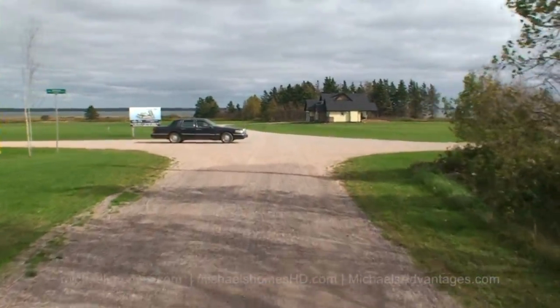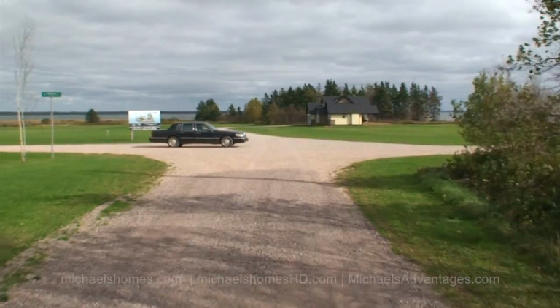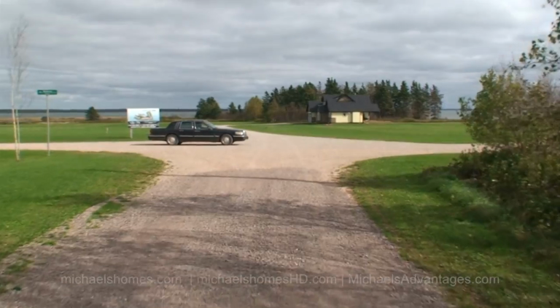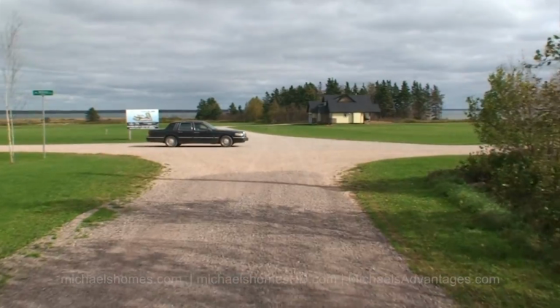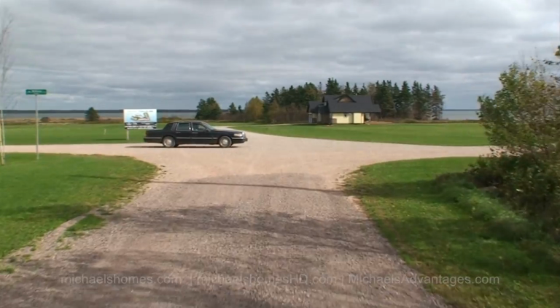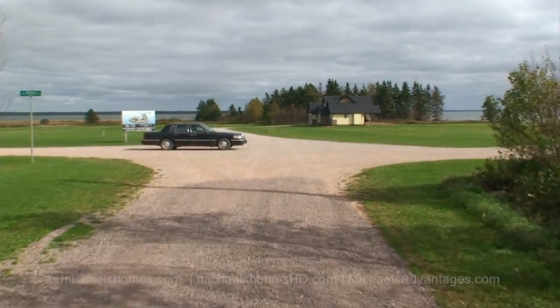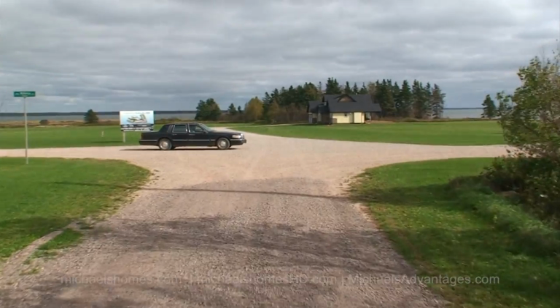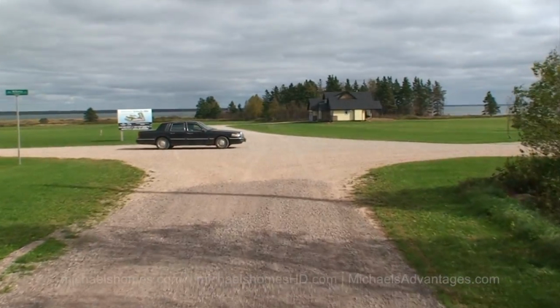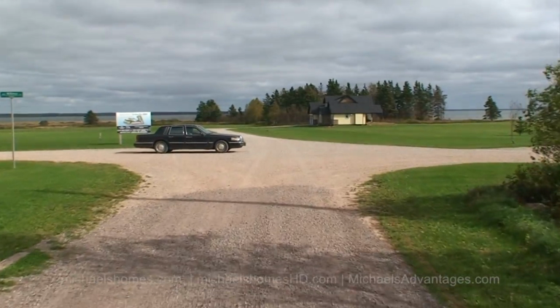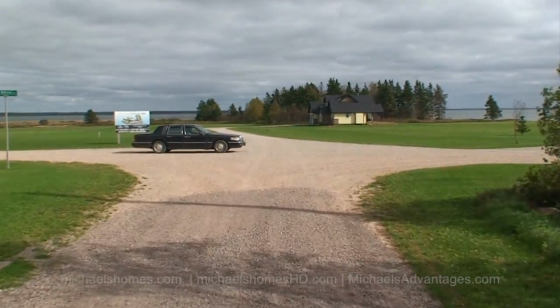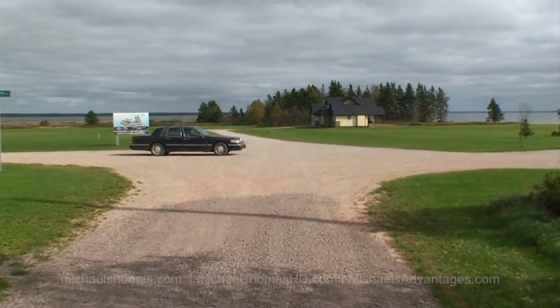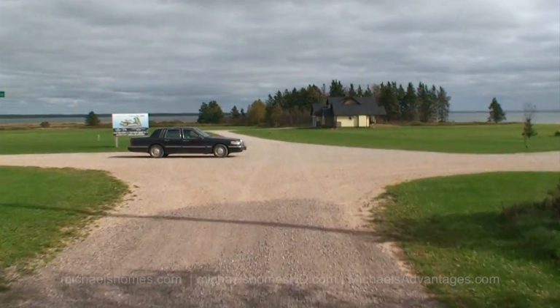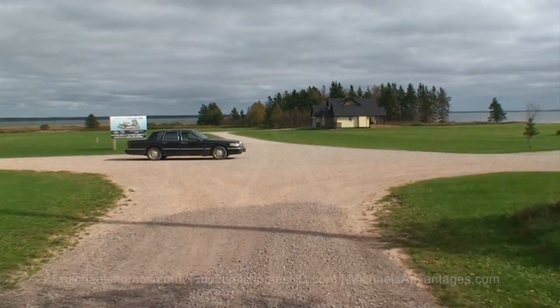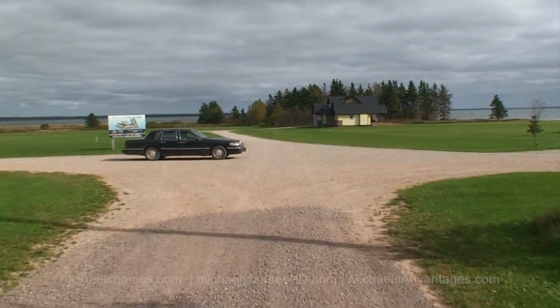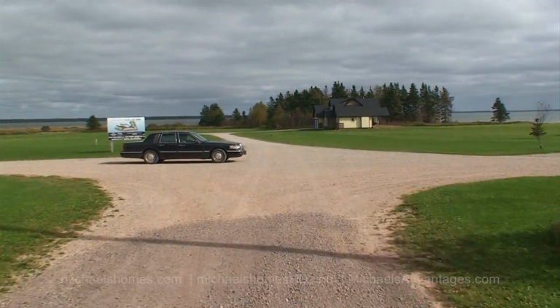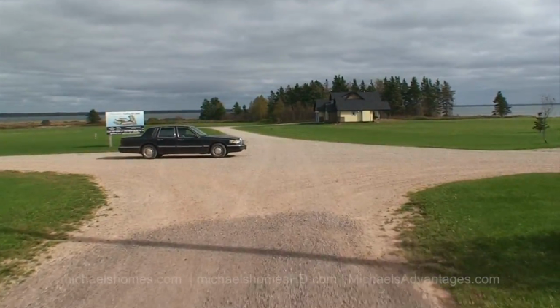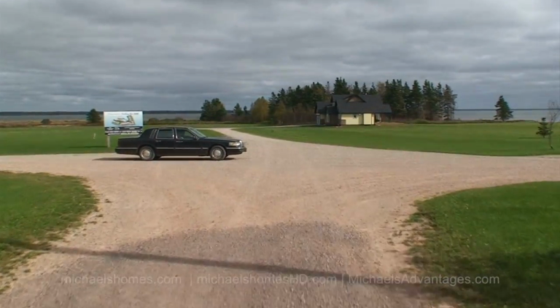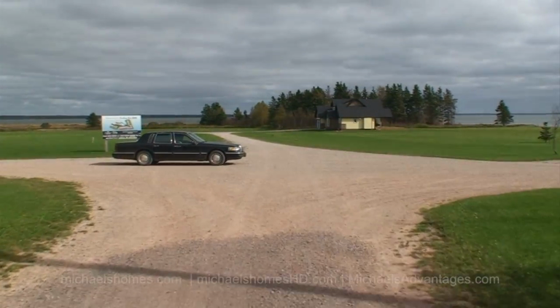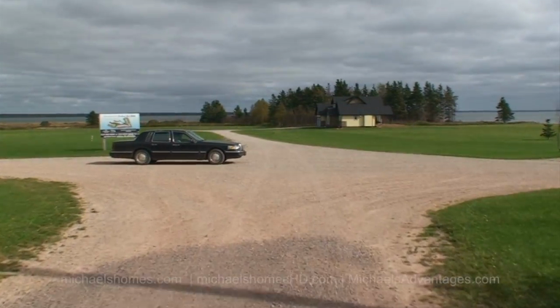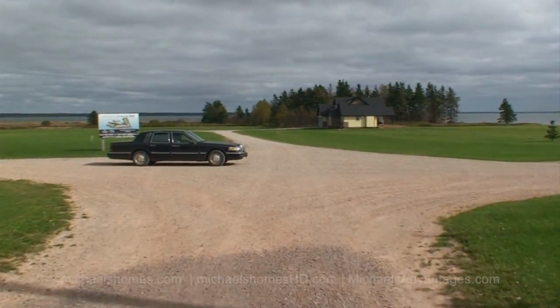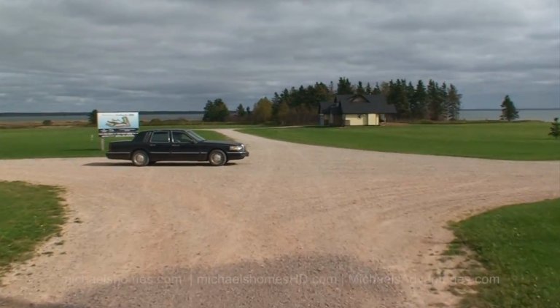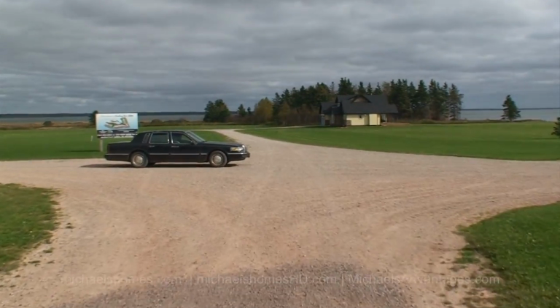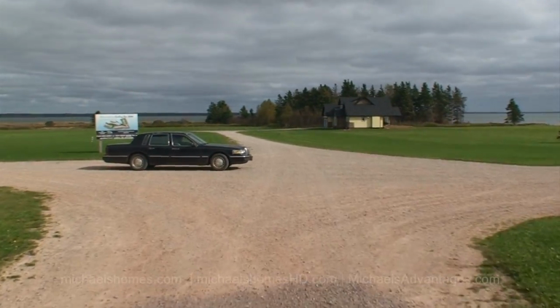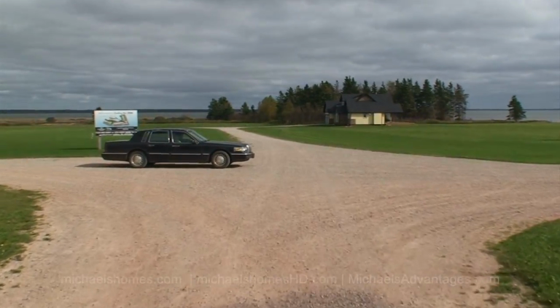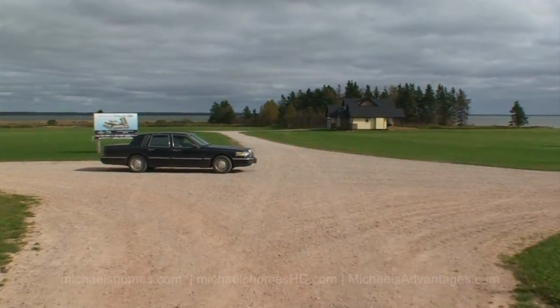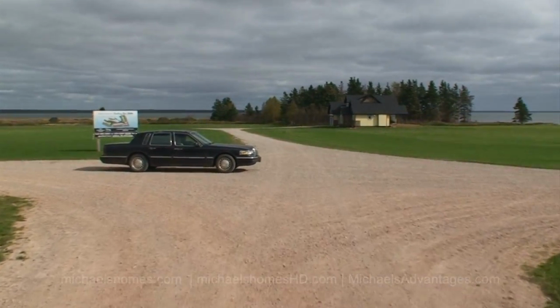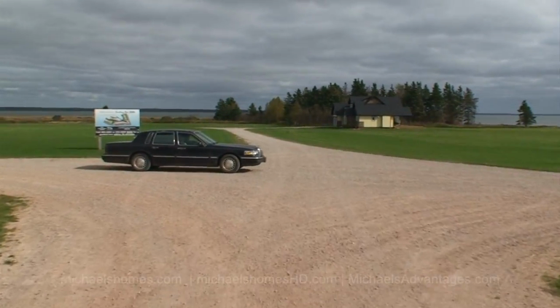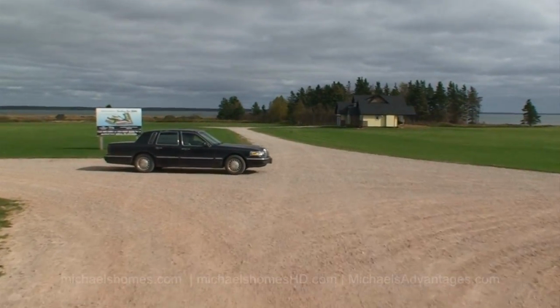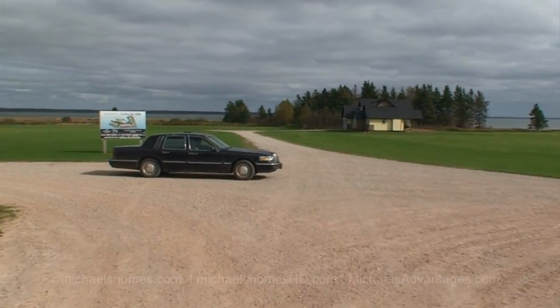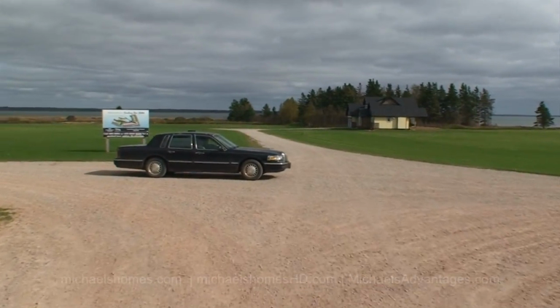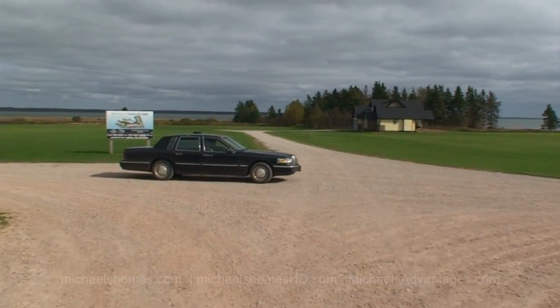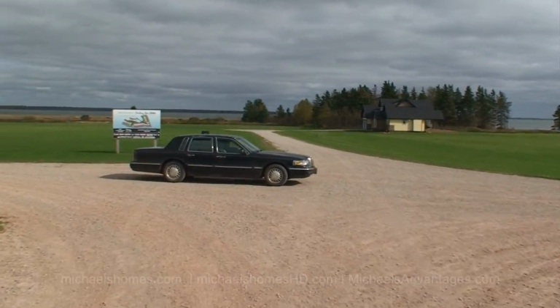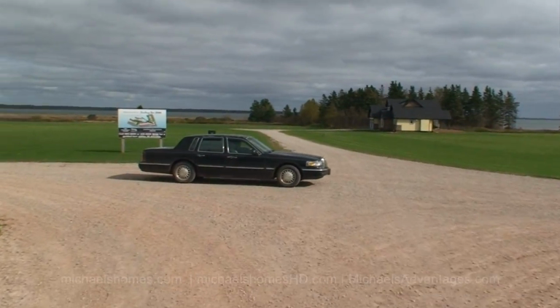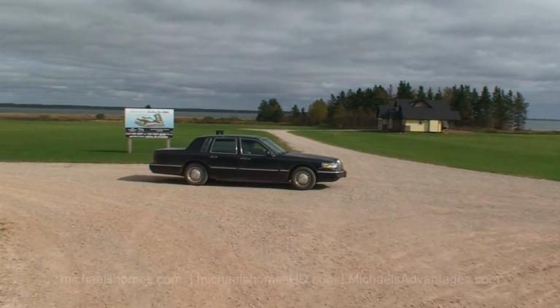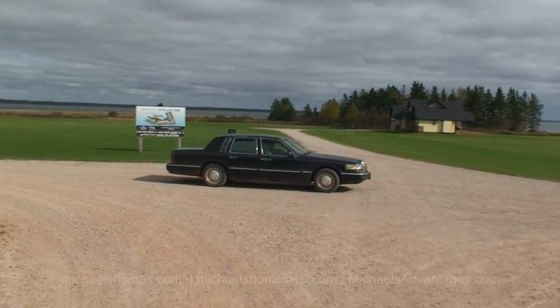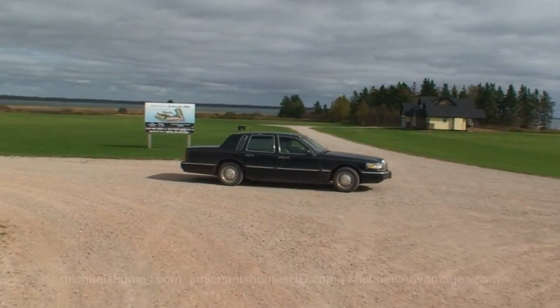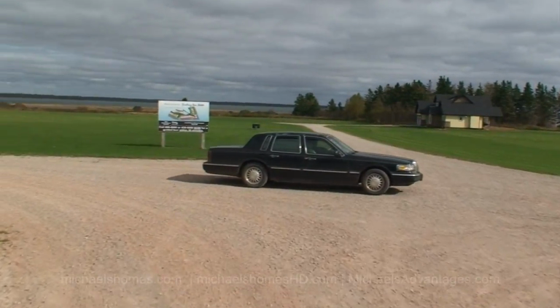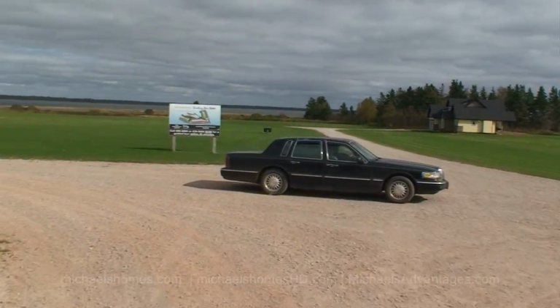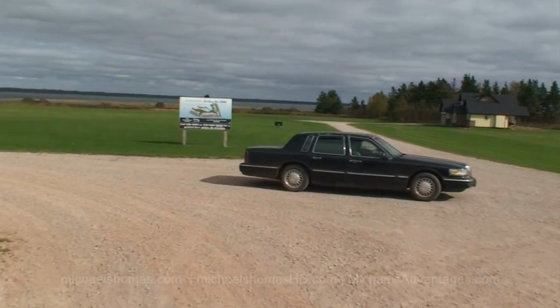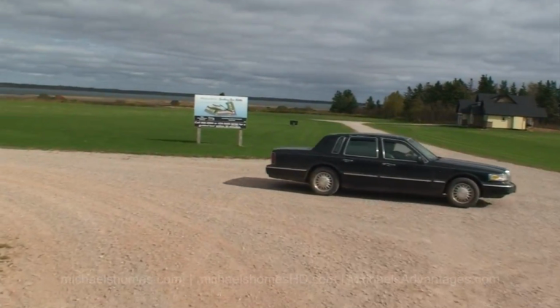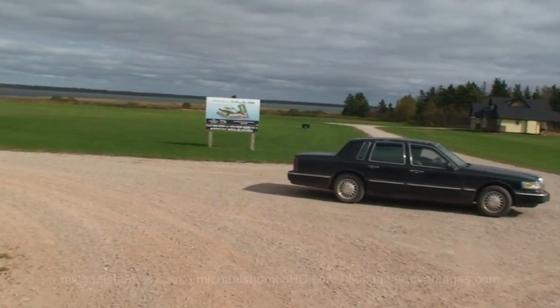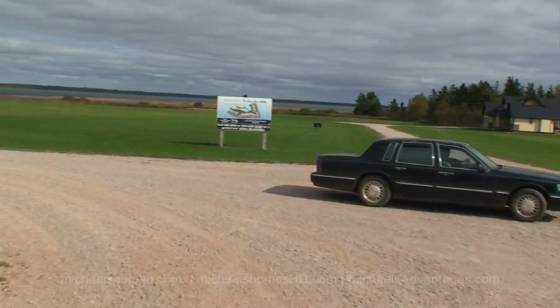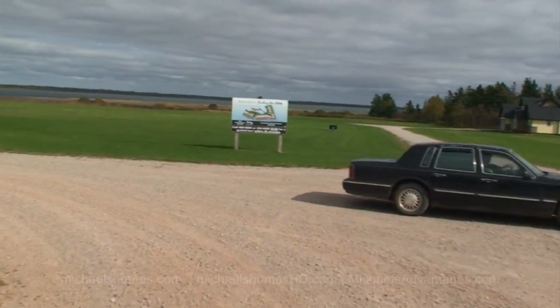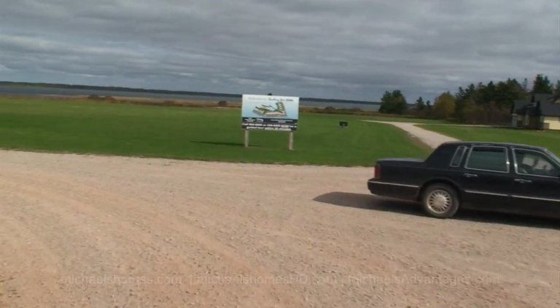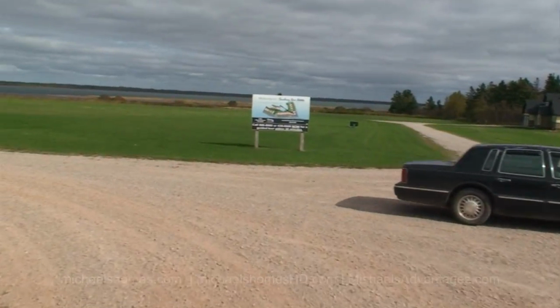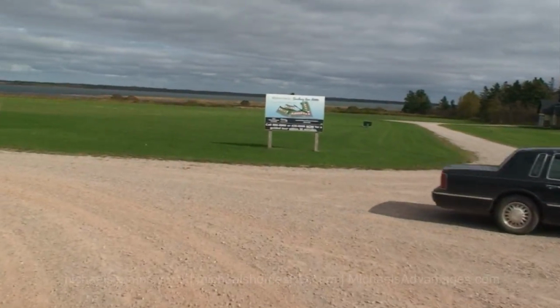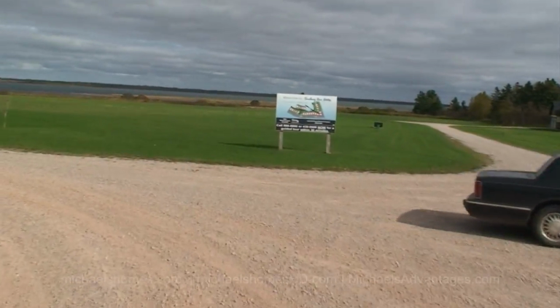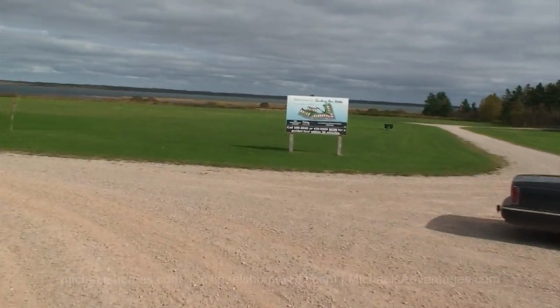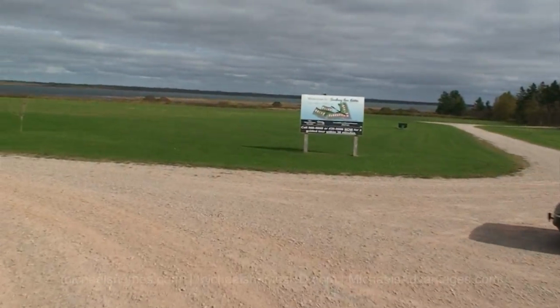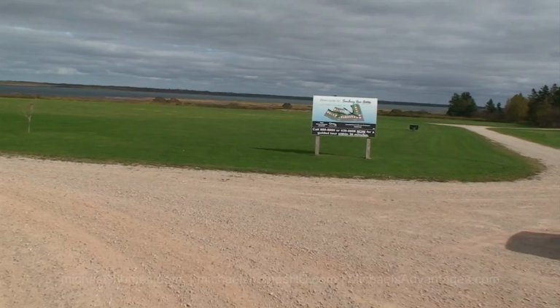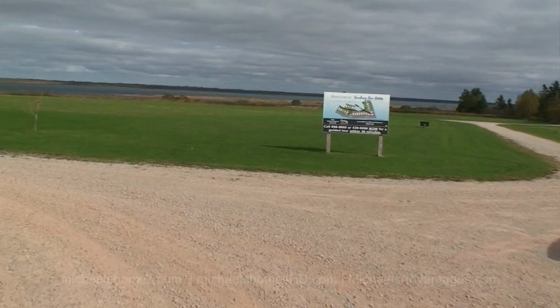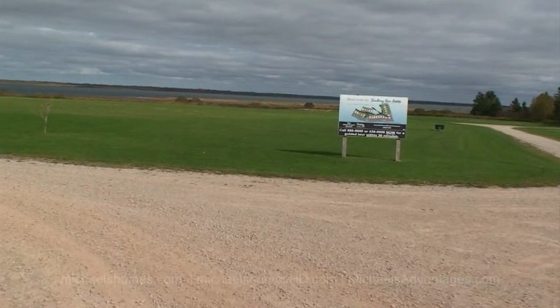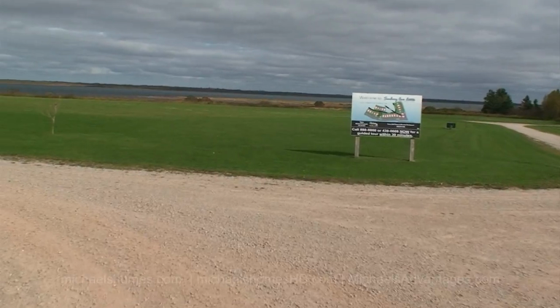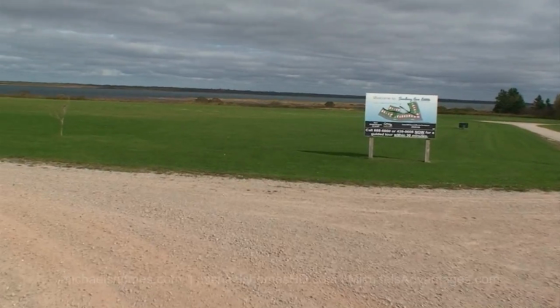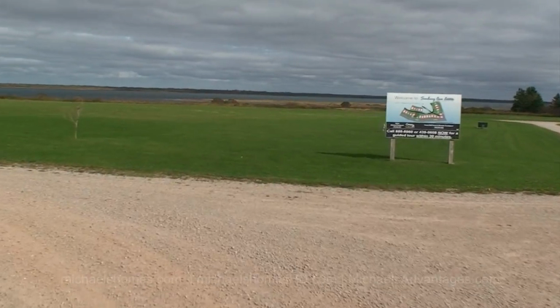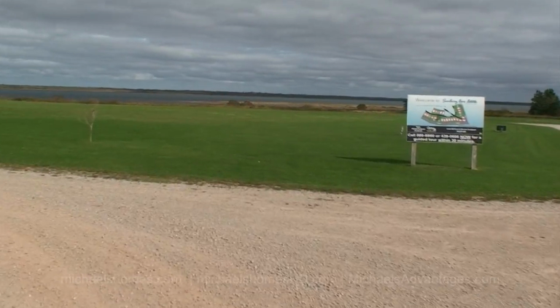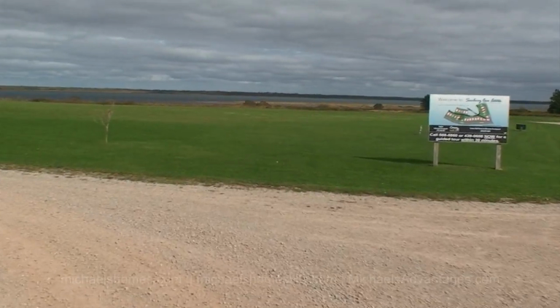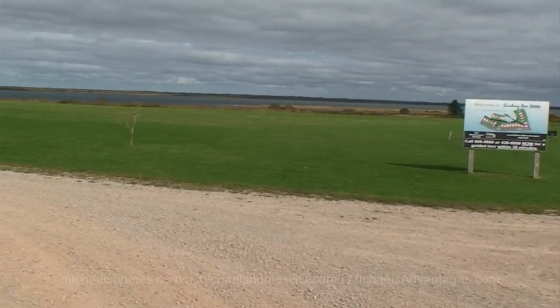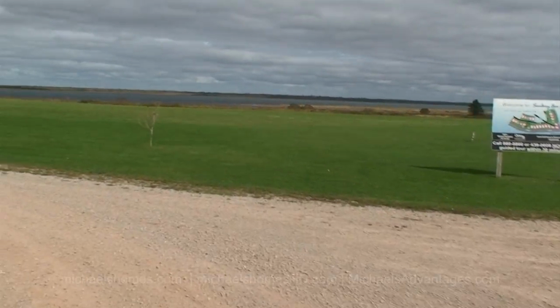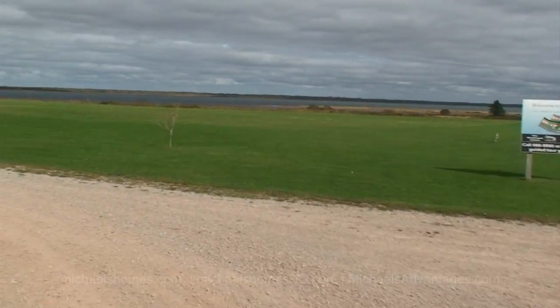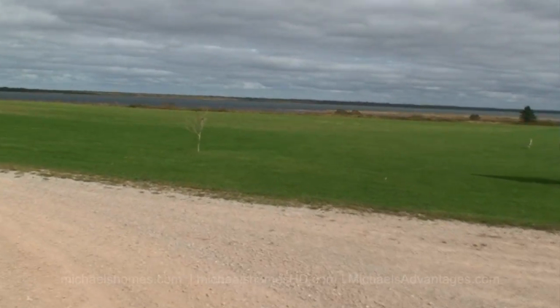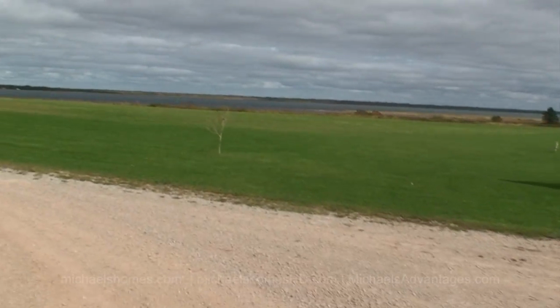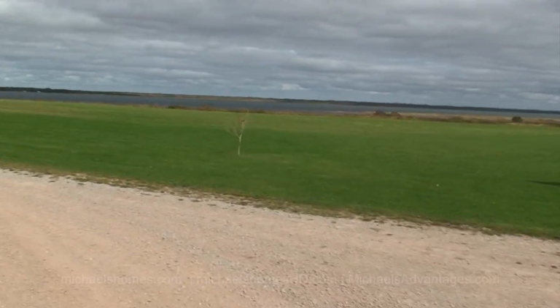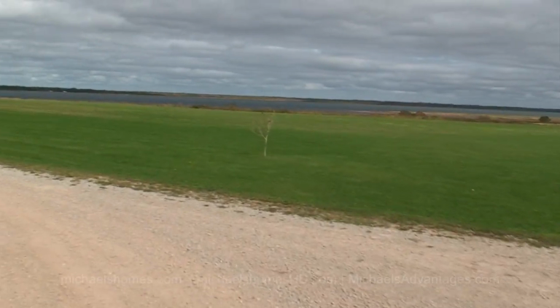I urge you, if you're in PEI, come down and take a look at Sunbury Cove Estates. All the information and maps are on sunburycove.com.